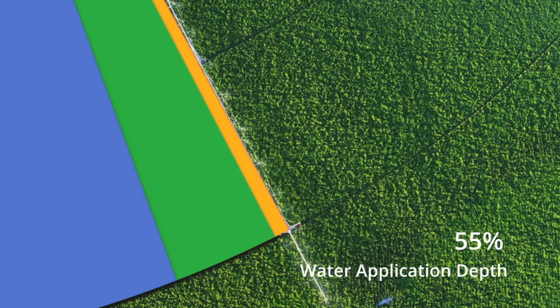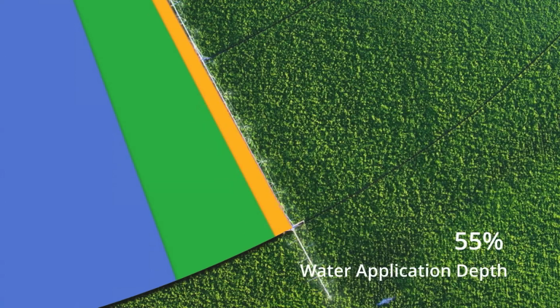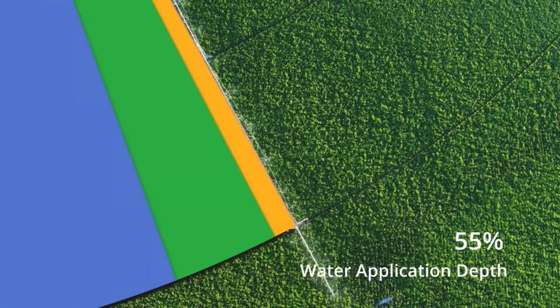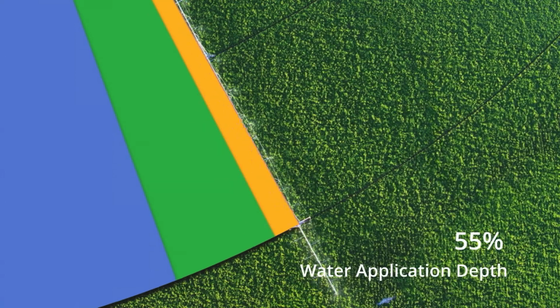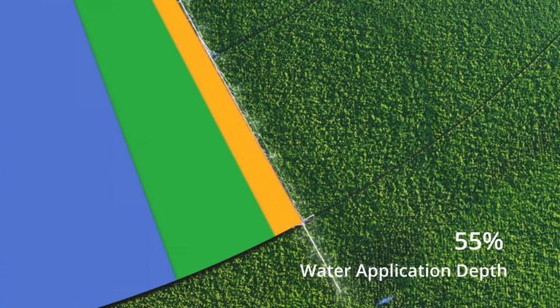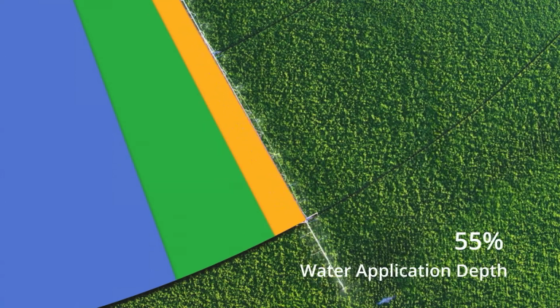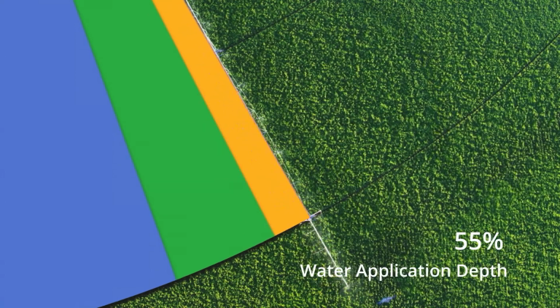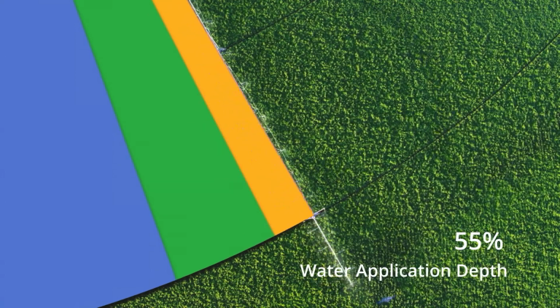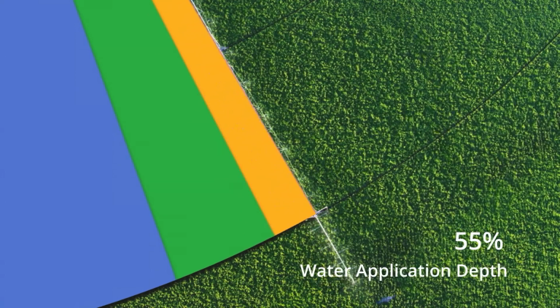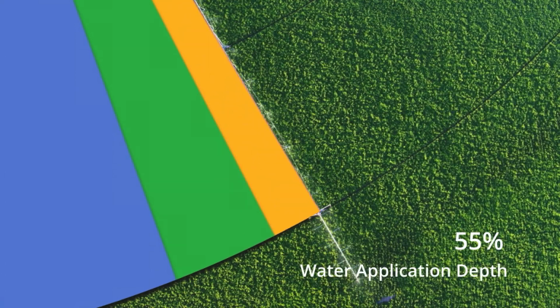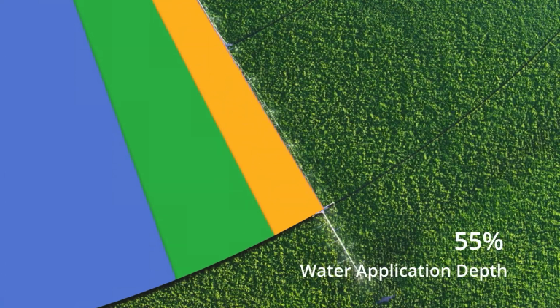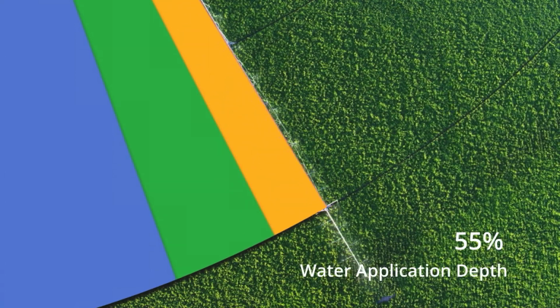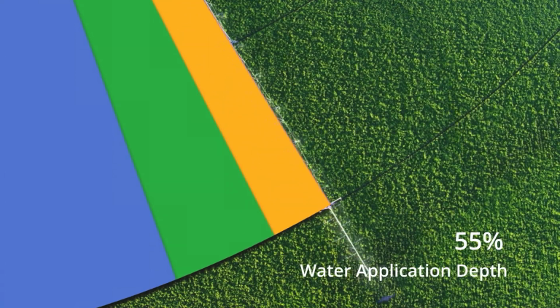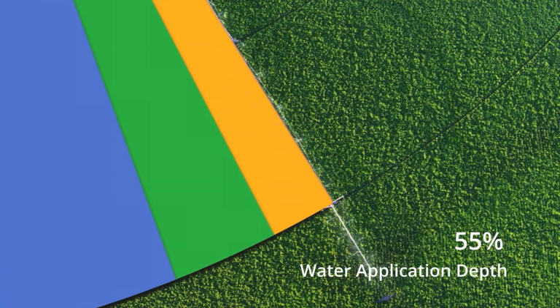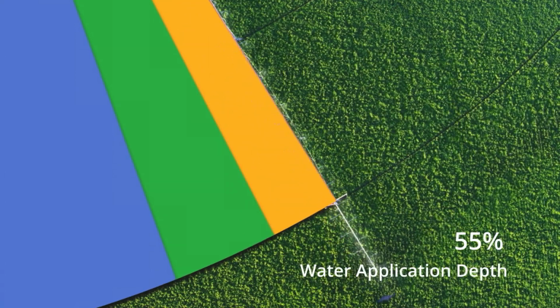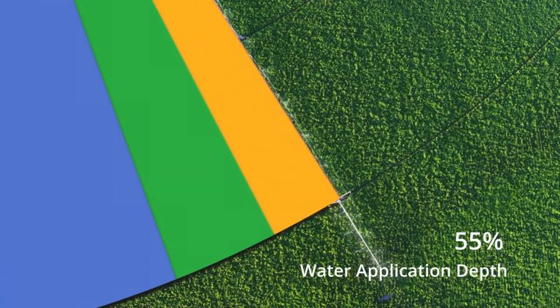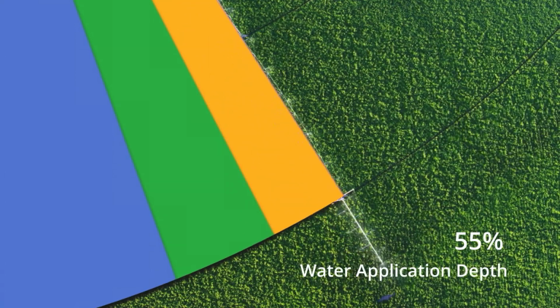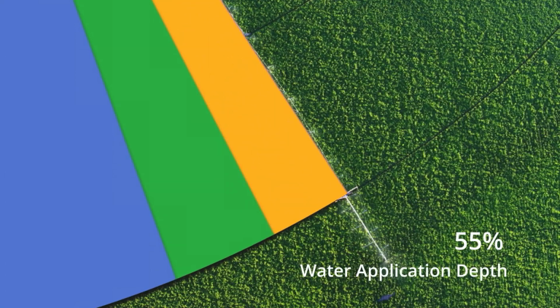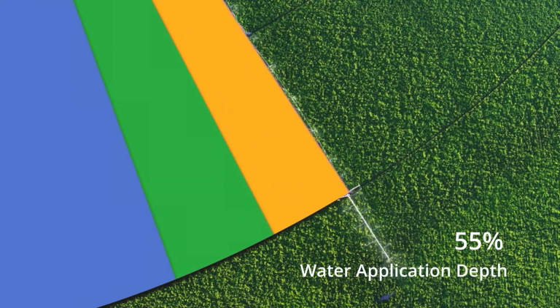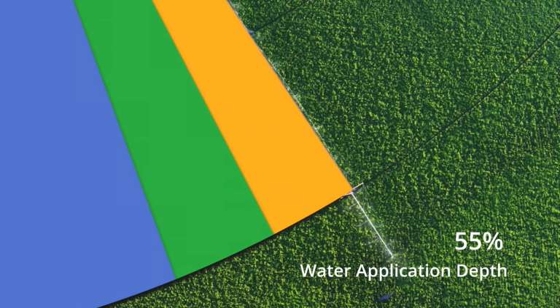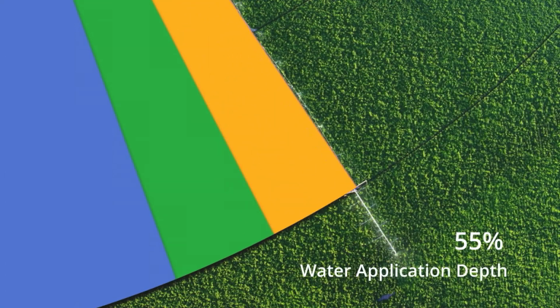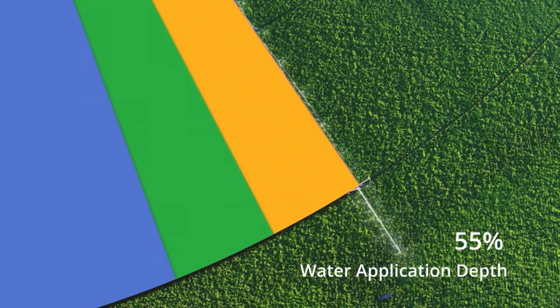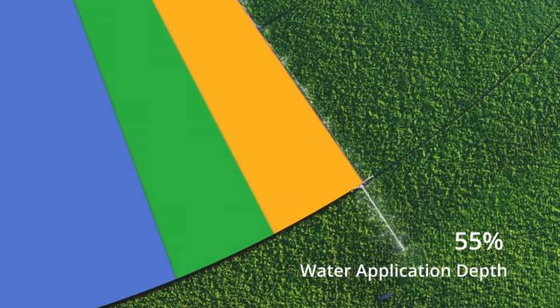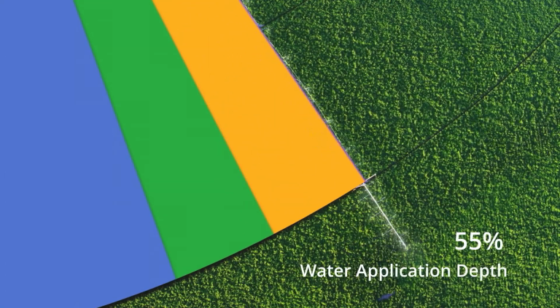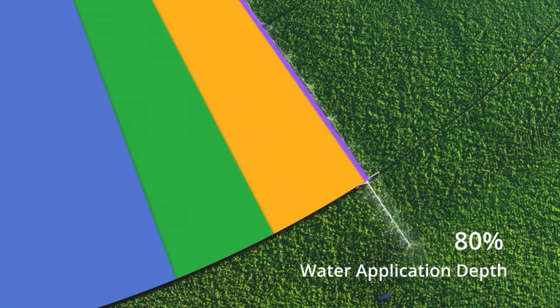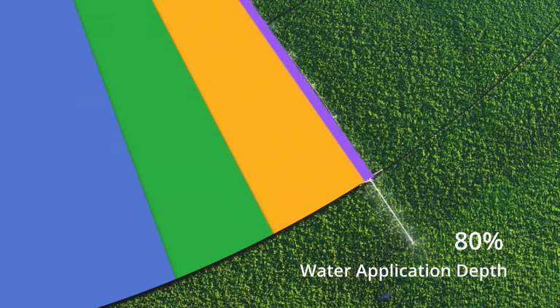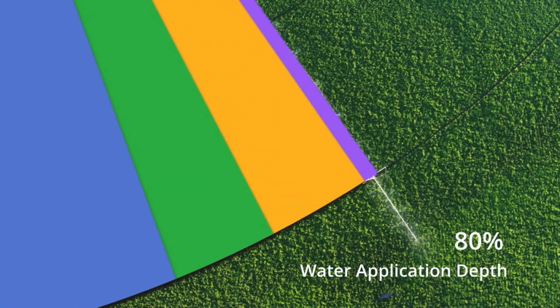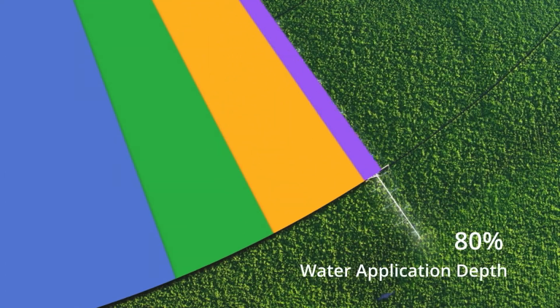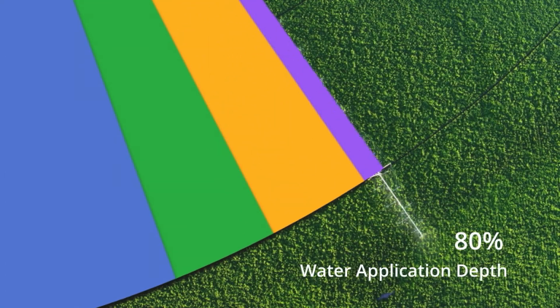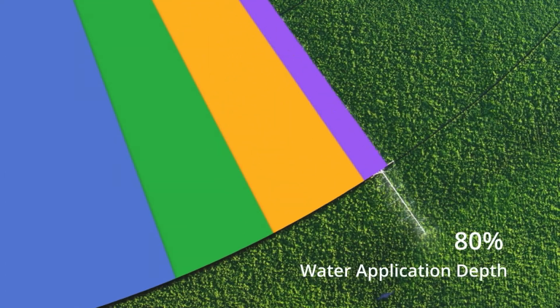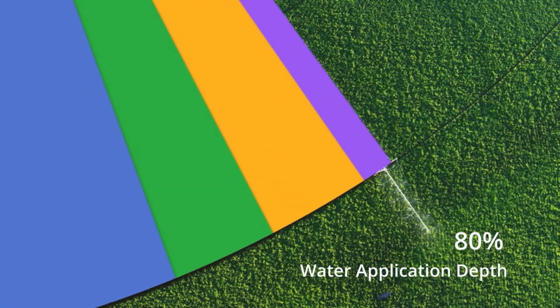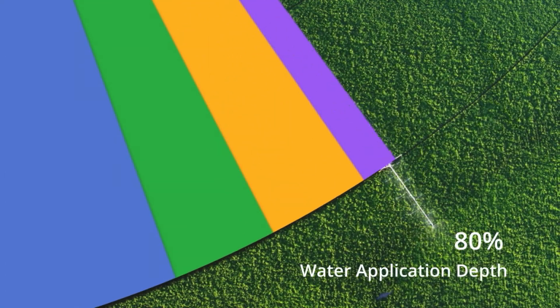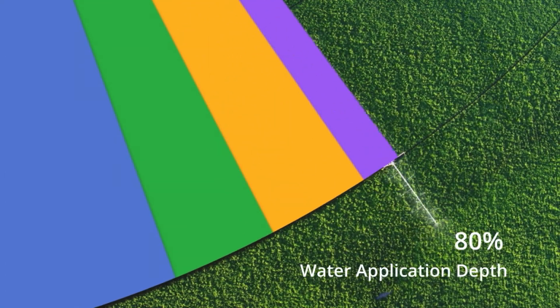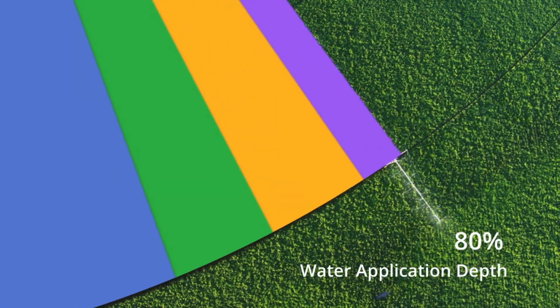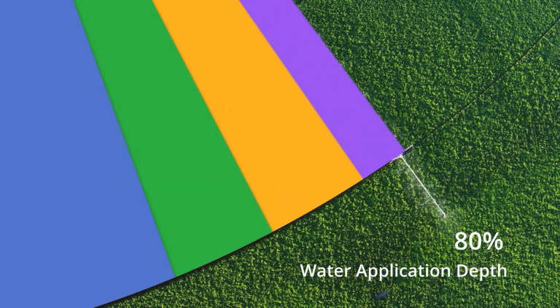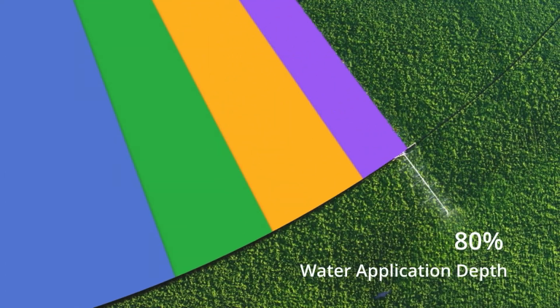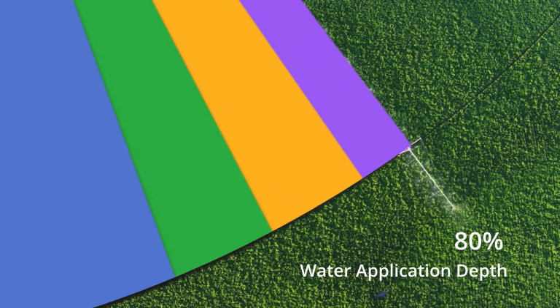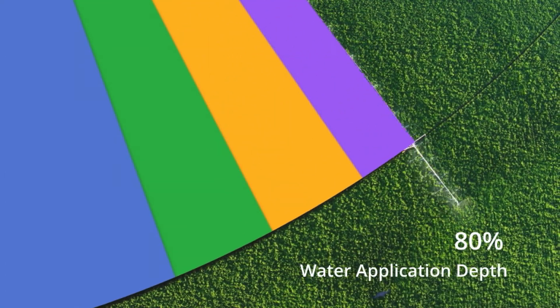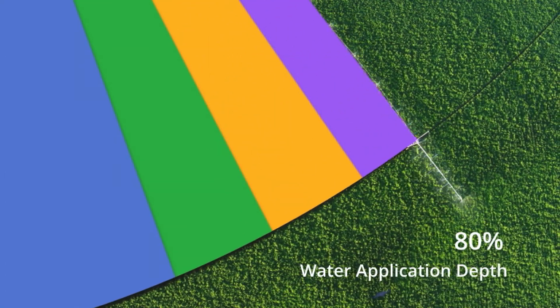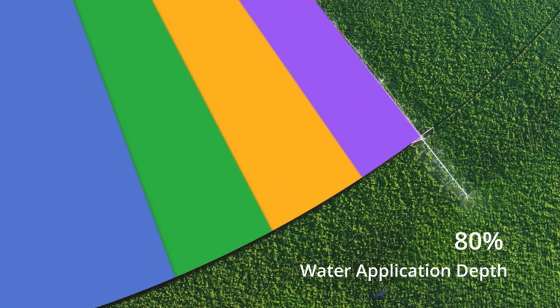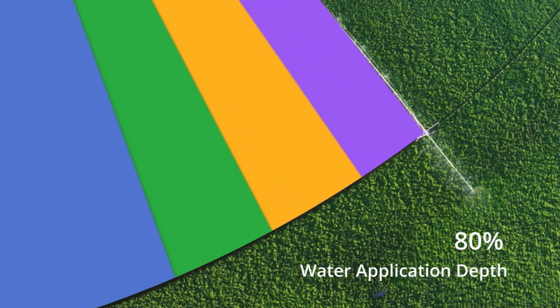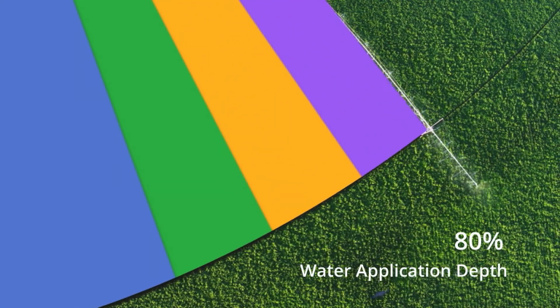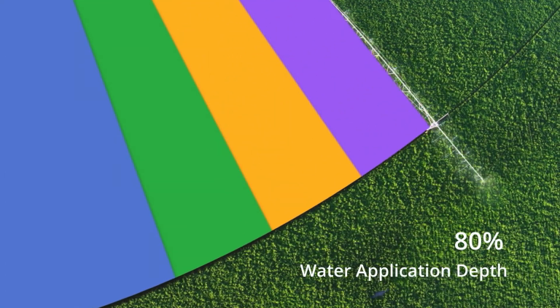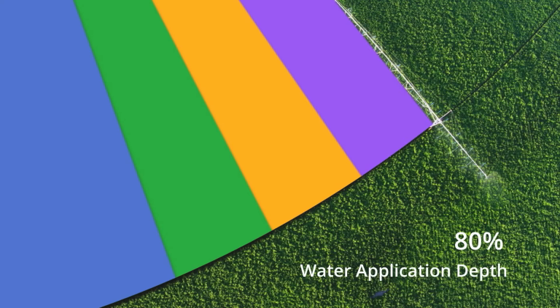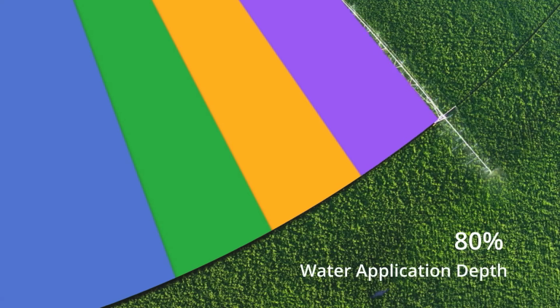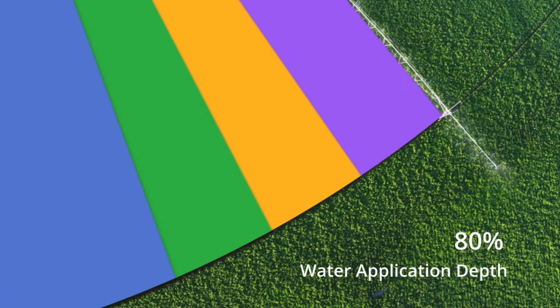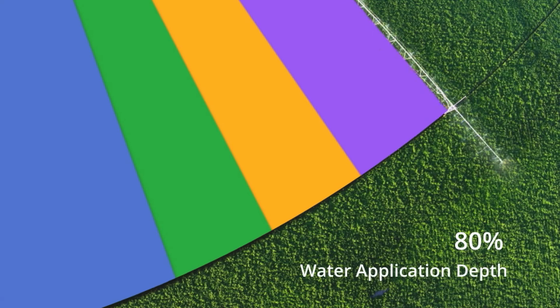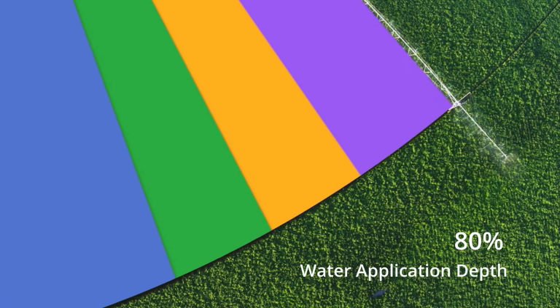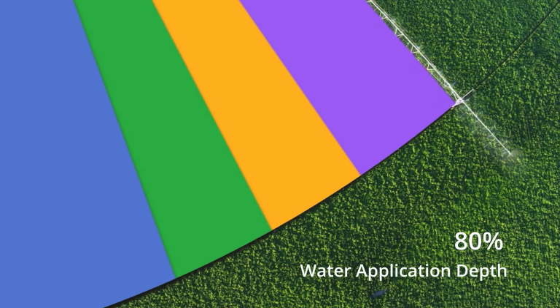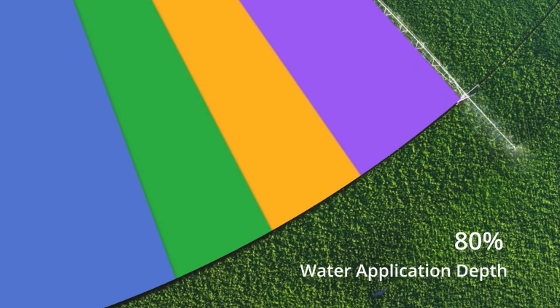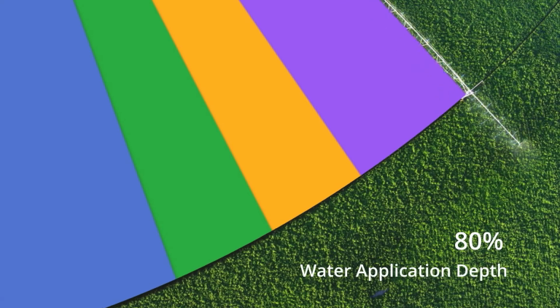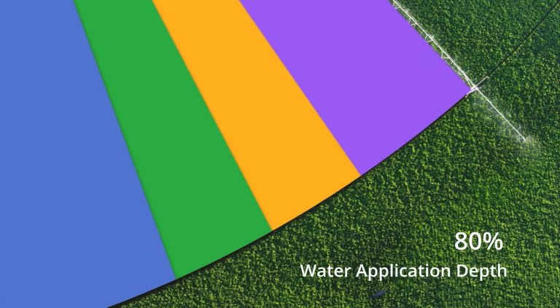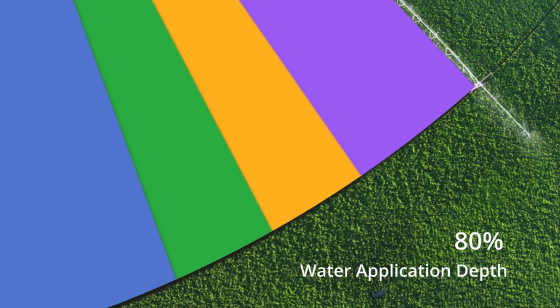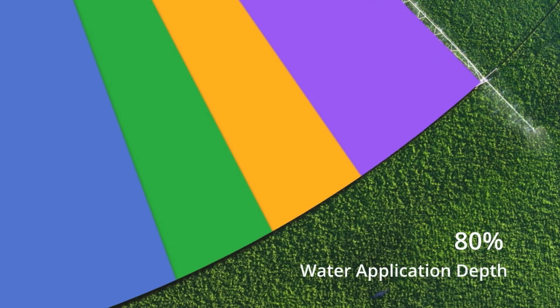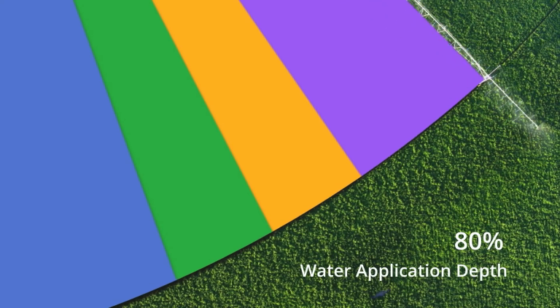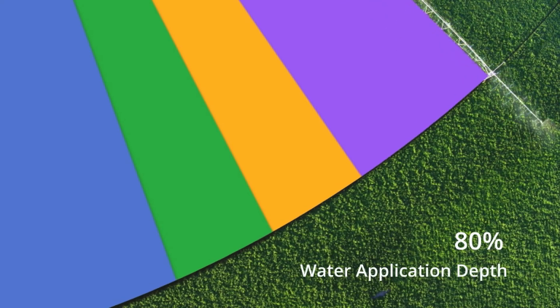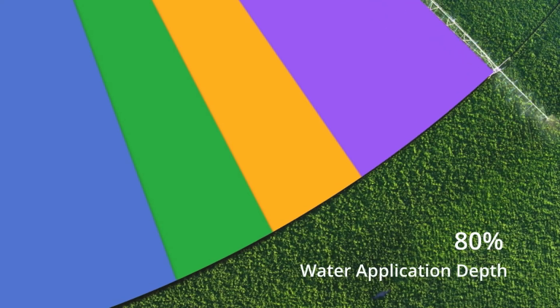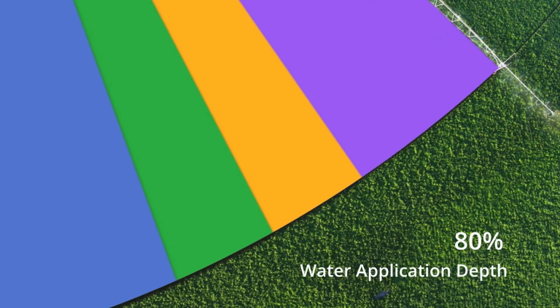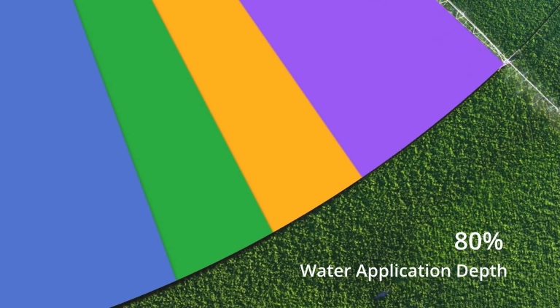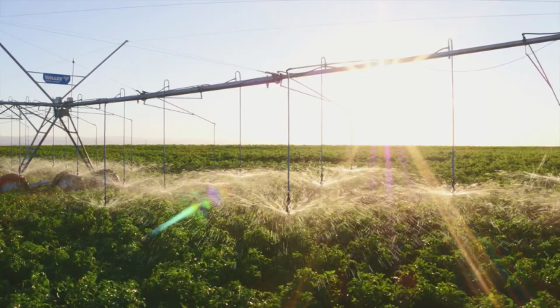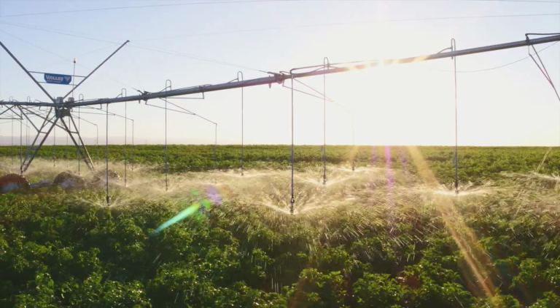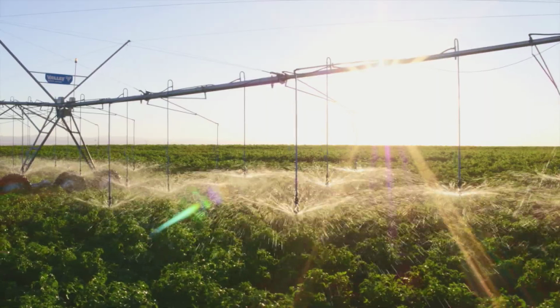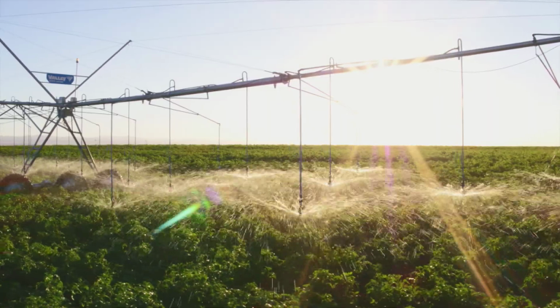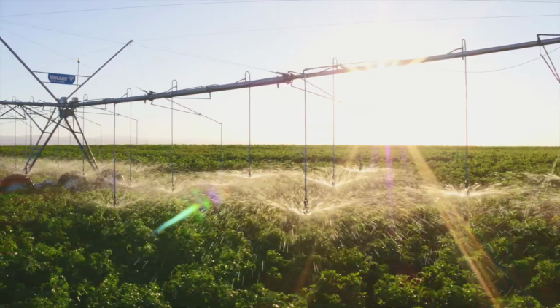Valley VRI speed control utilizes existing hardware and adjusts the speed of the center pivot to achieve the application depth you want, based on the customized irrigation prescription.